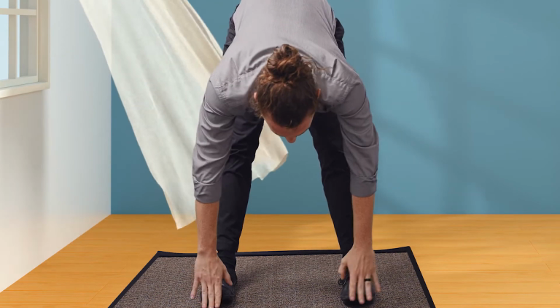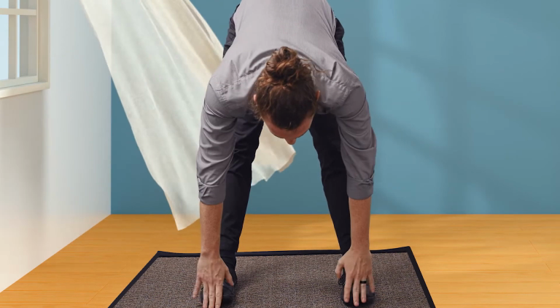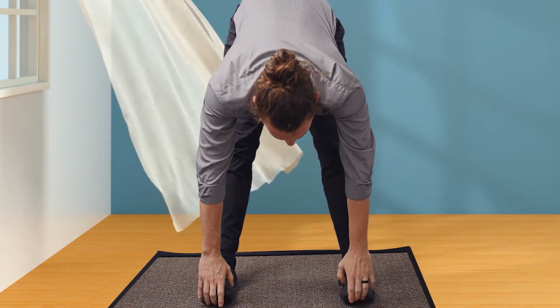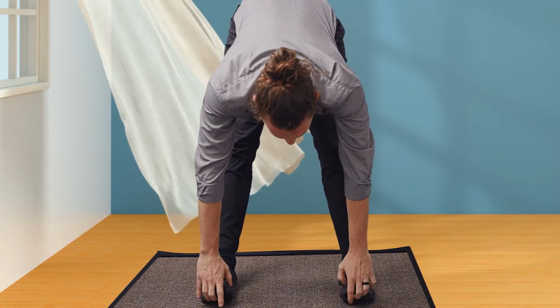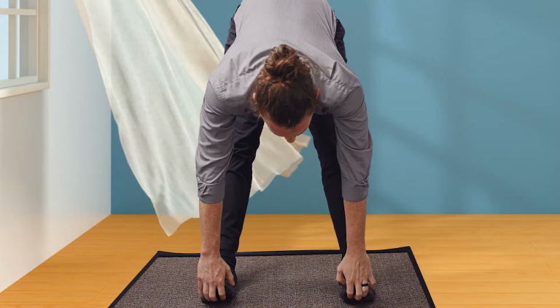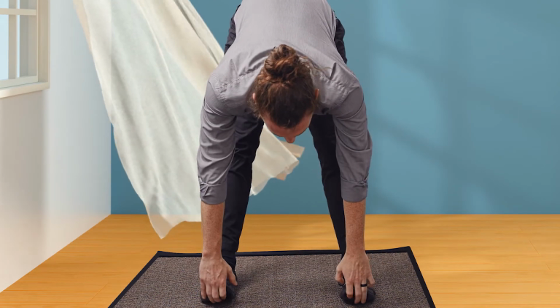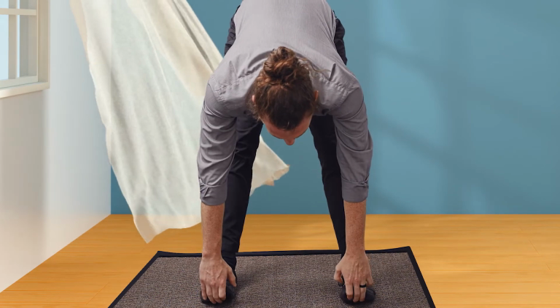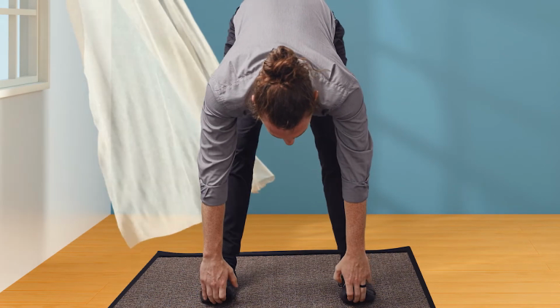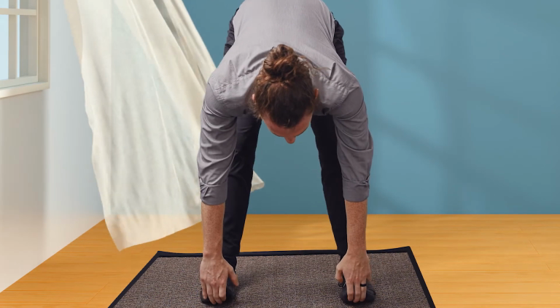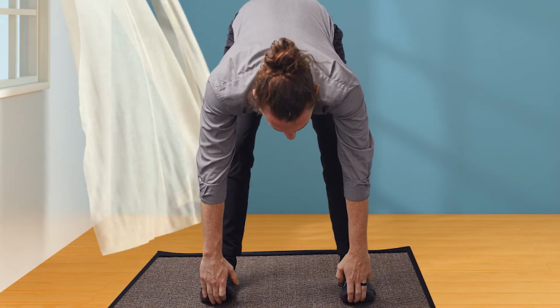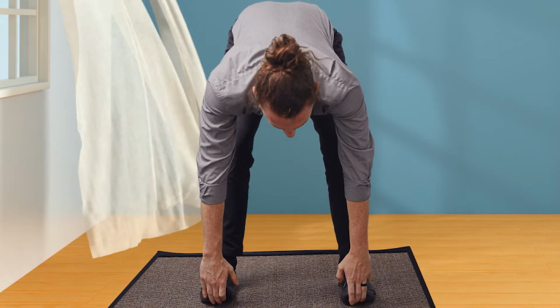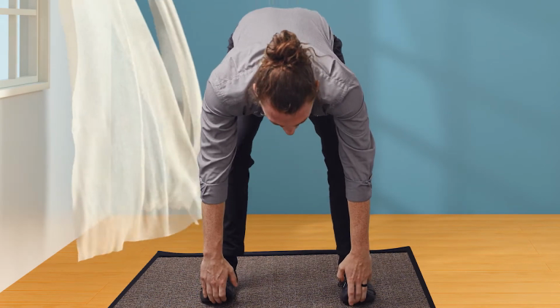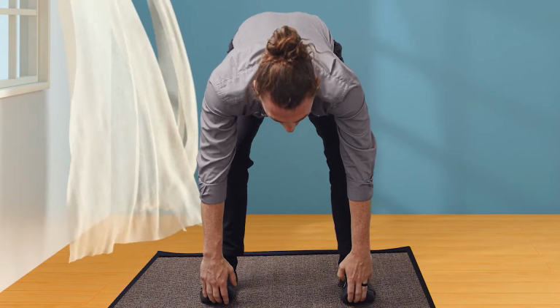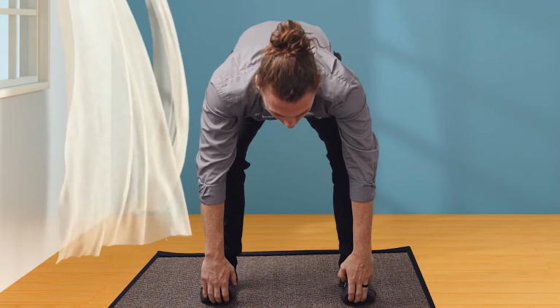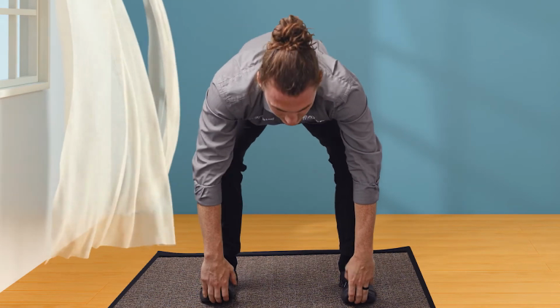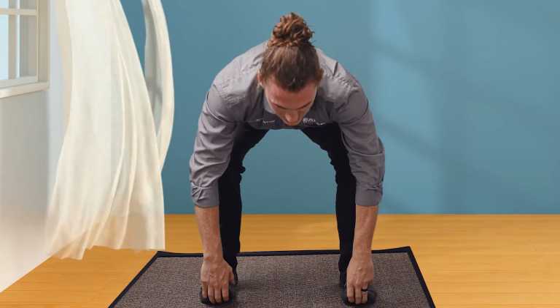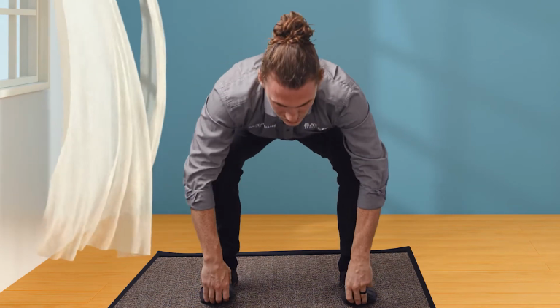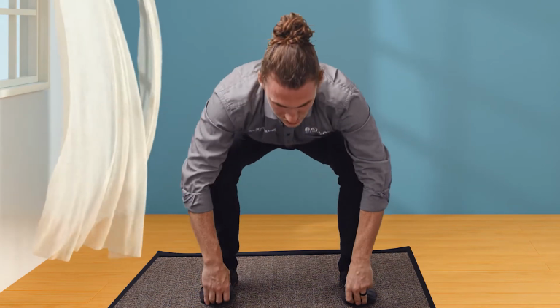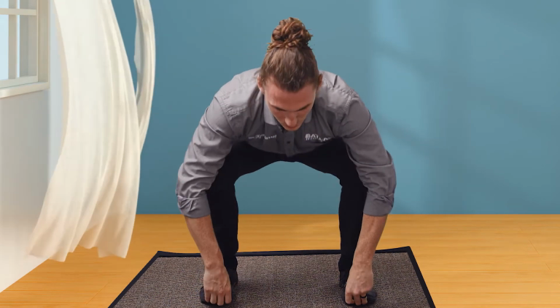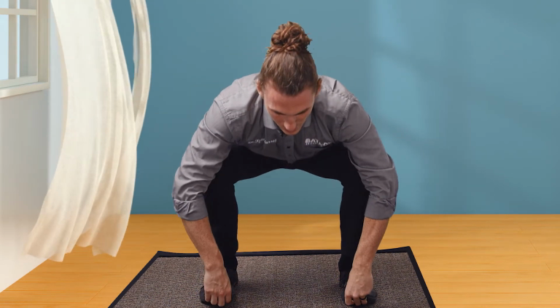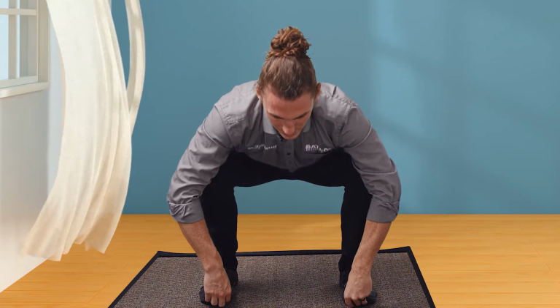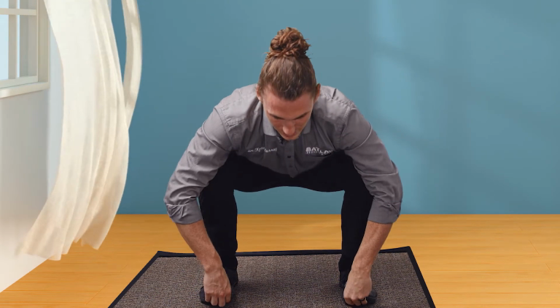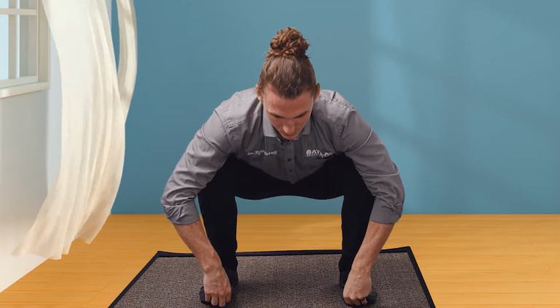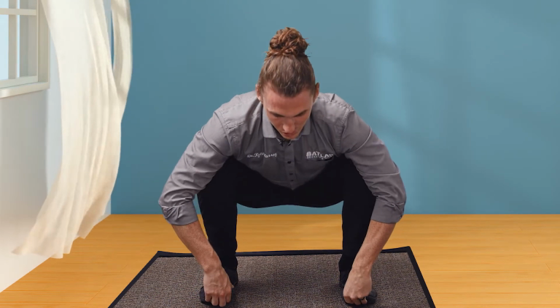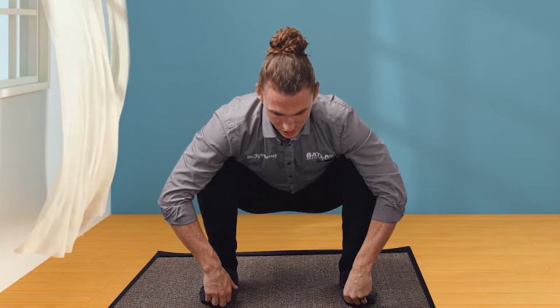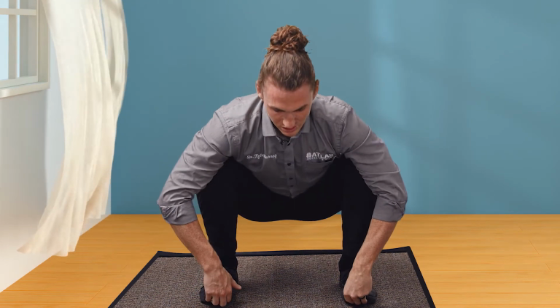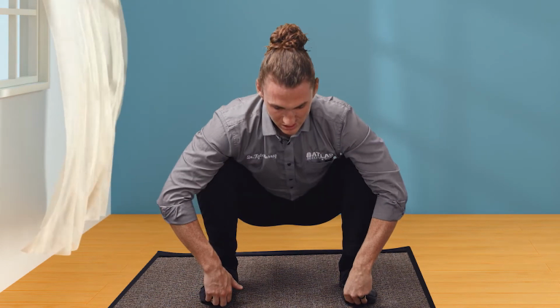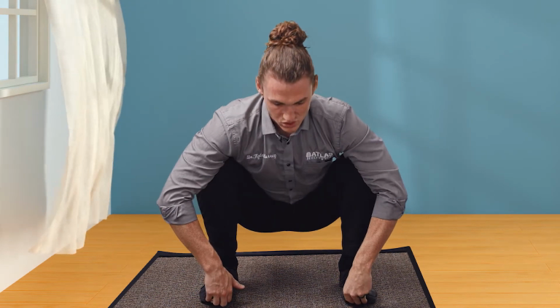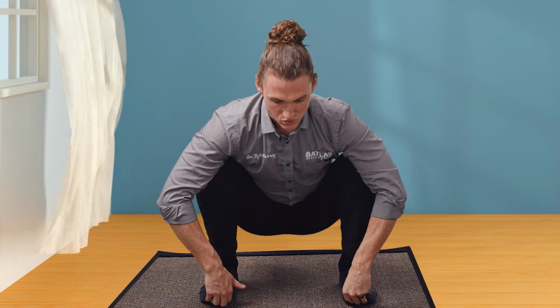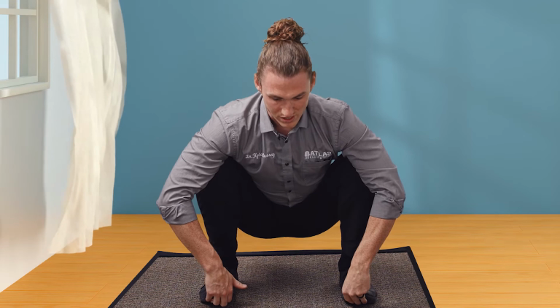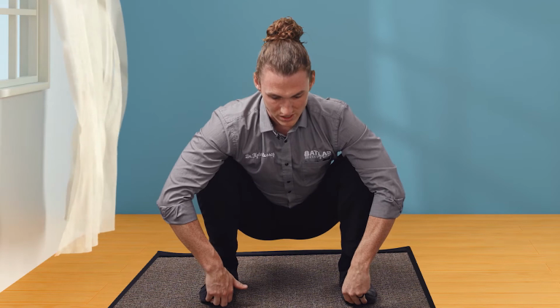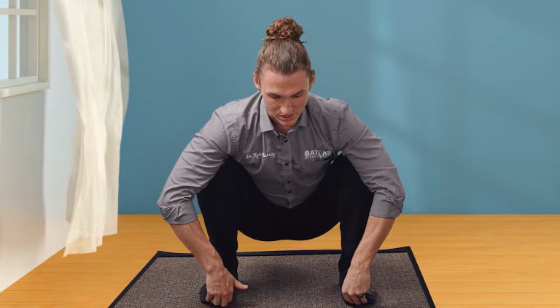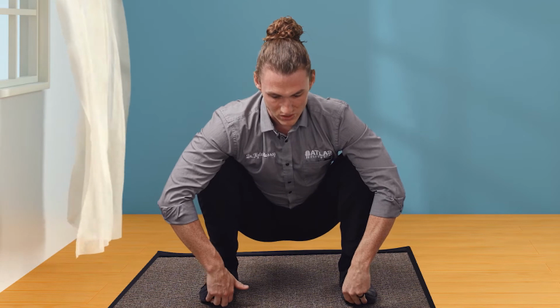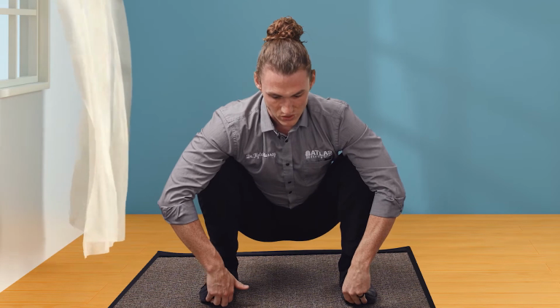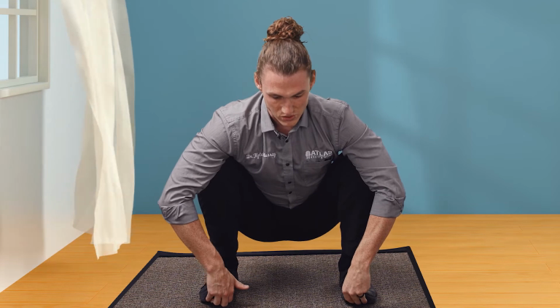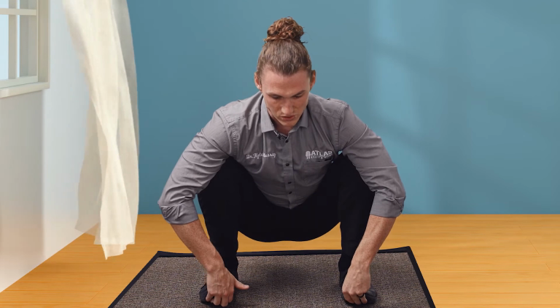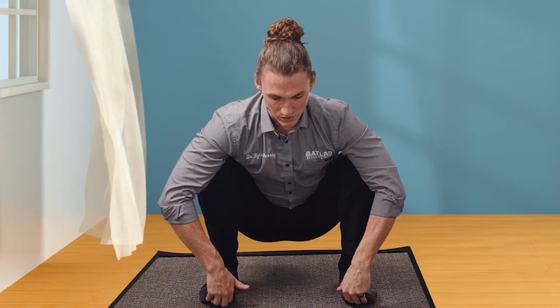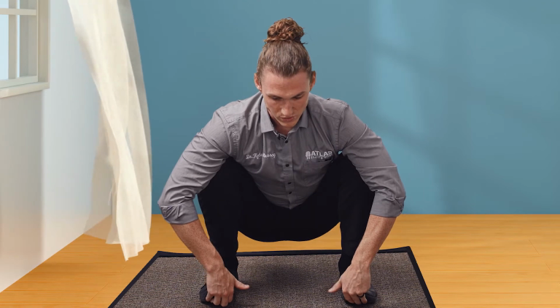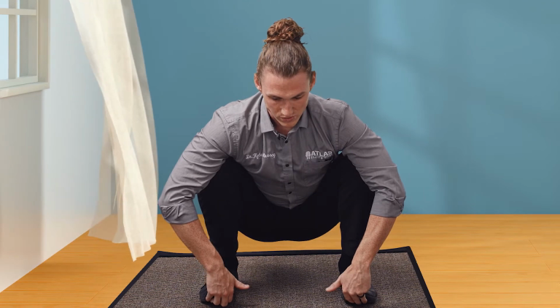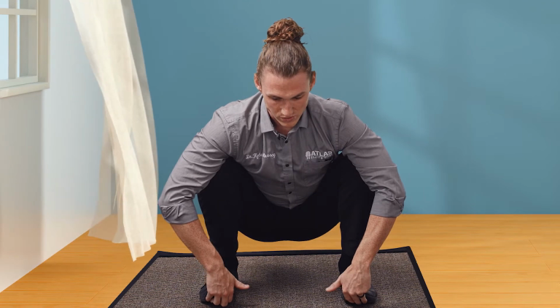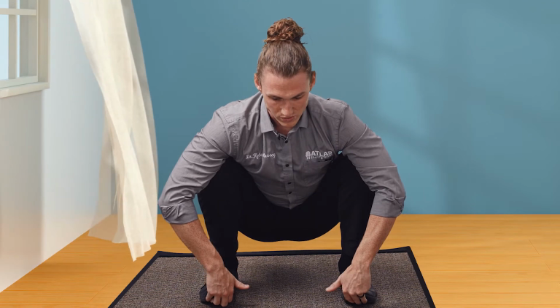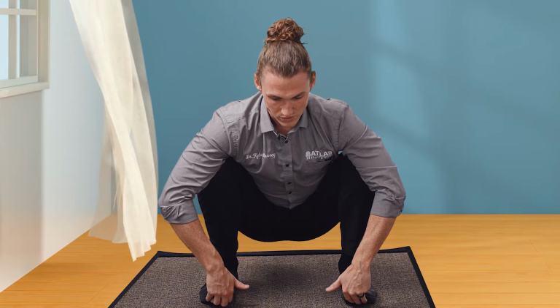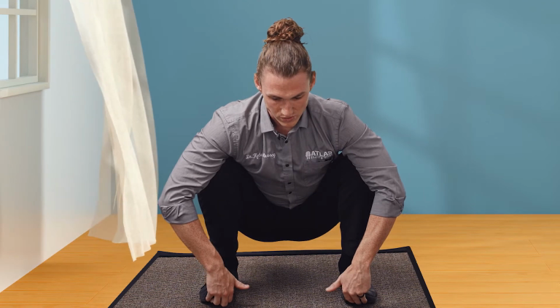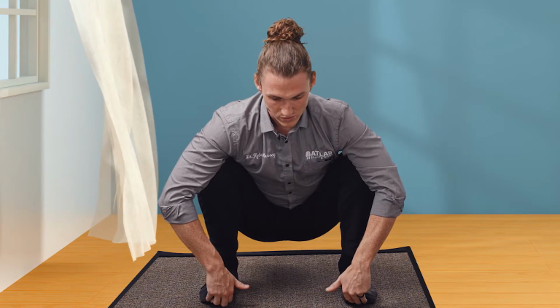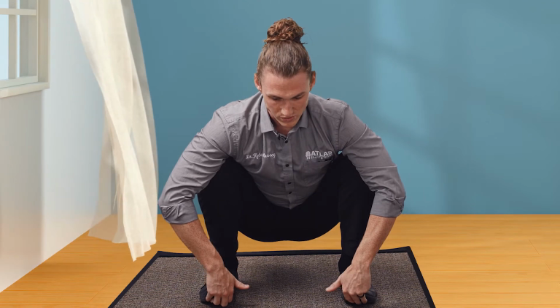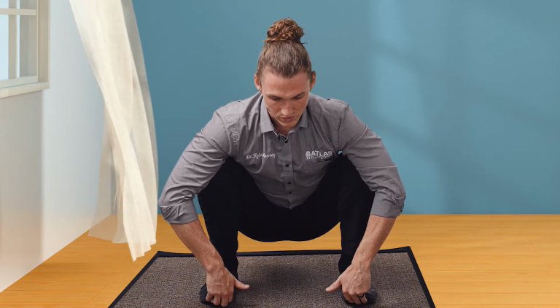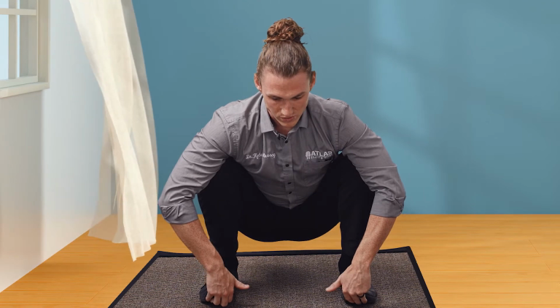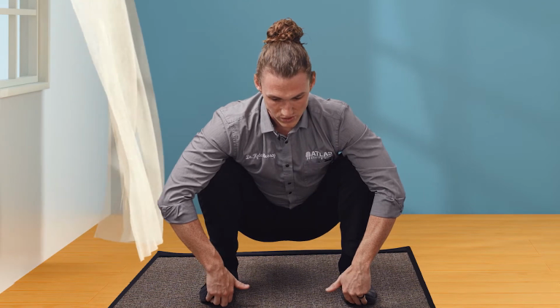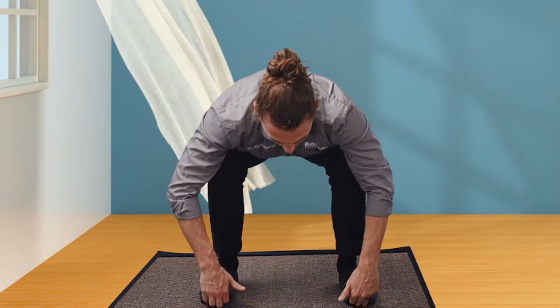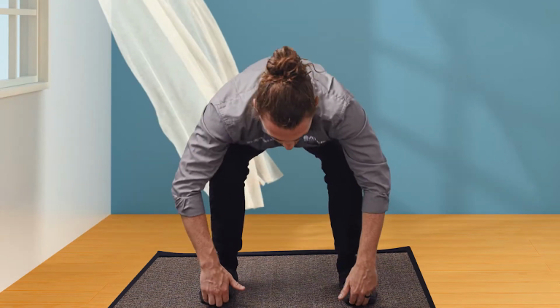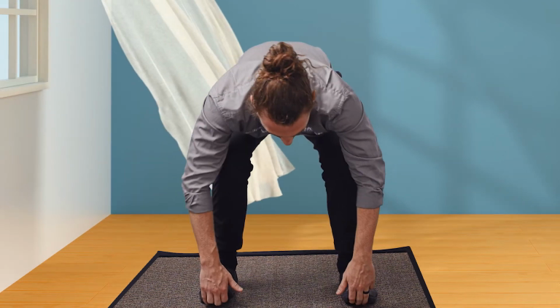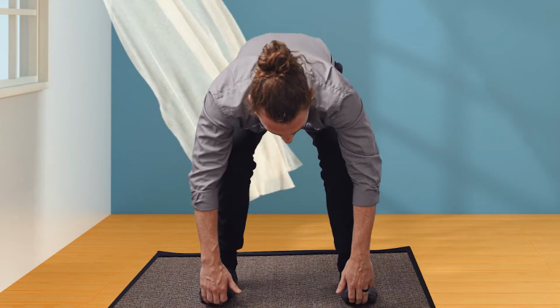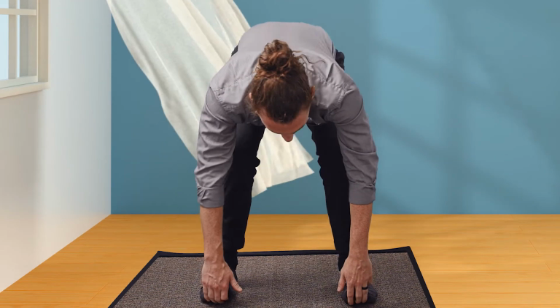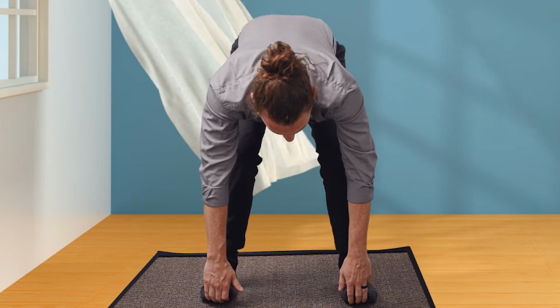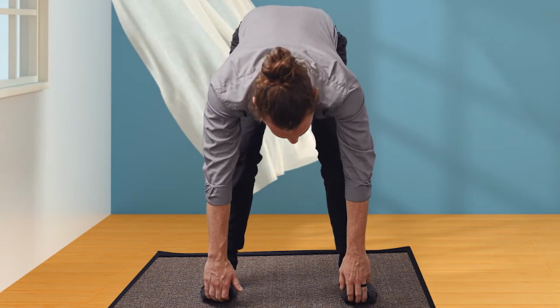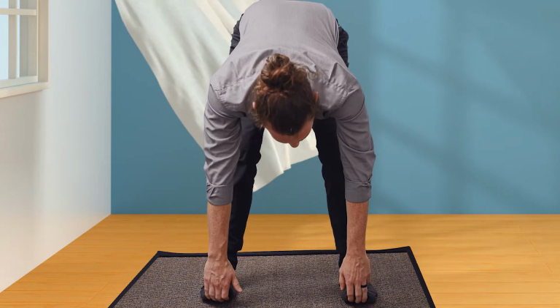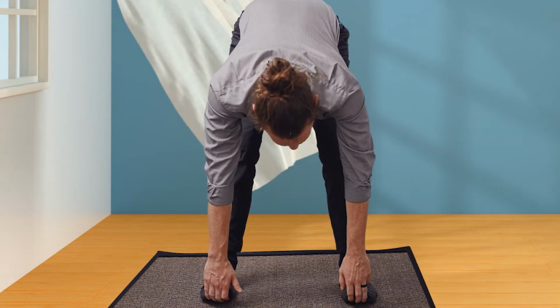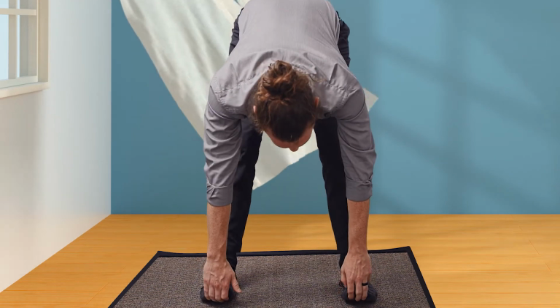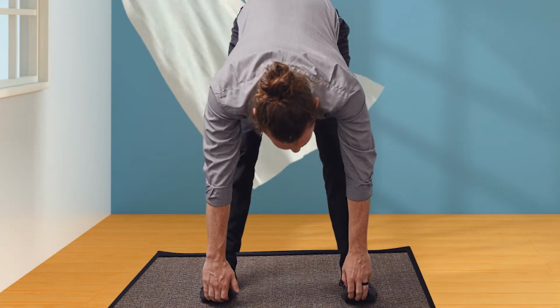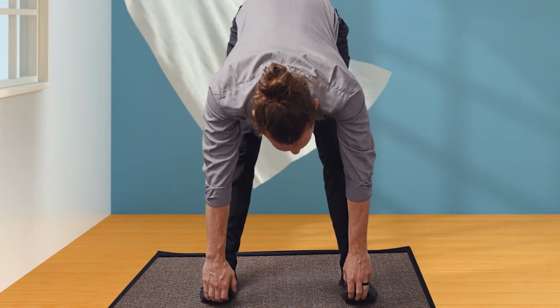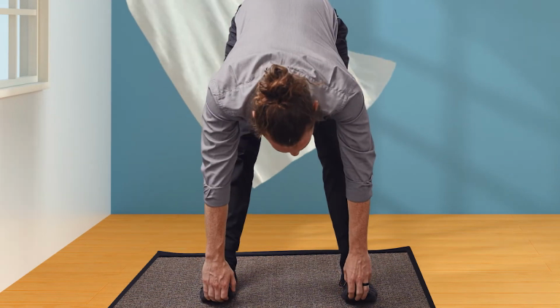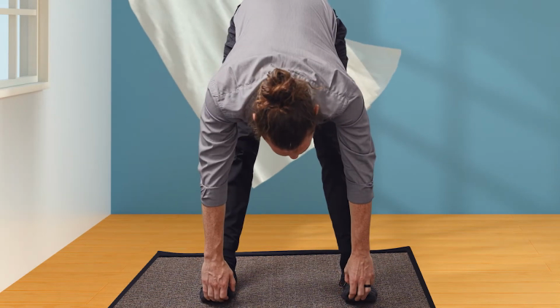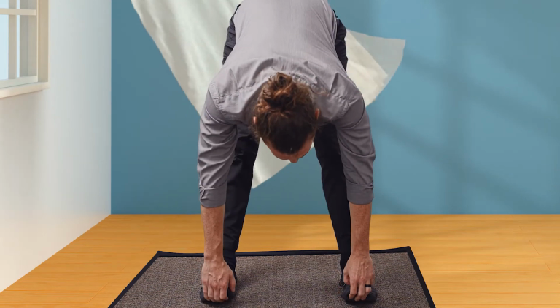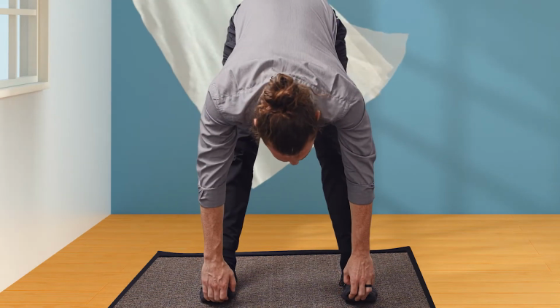Now come back down into the squat — we're going to strengthen those. Come back up and get that nice stretch in.